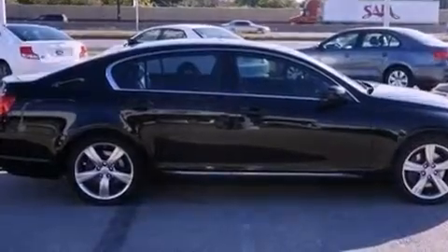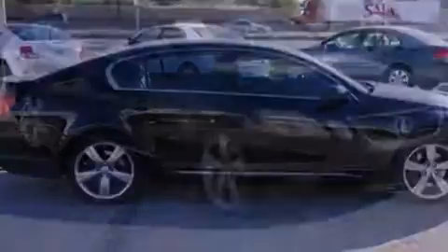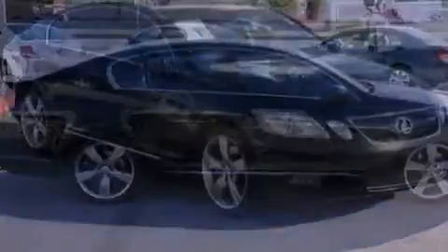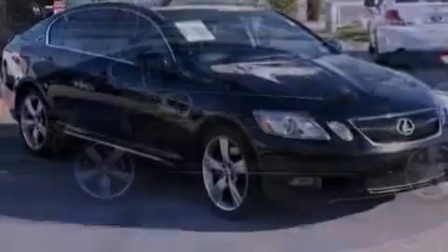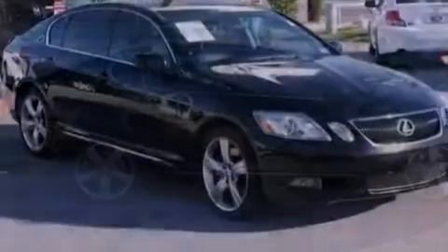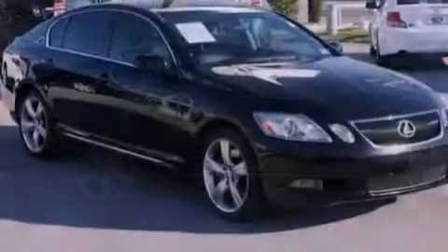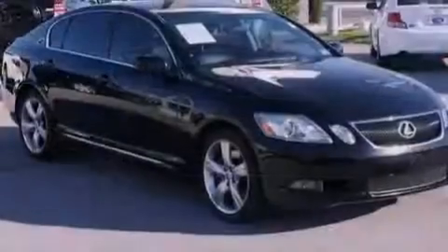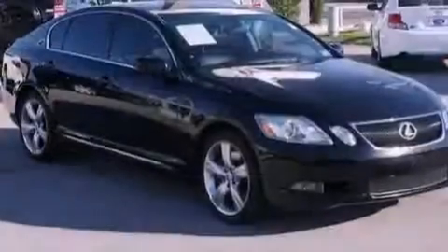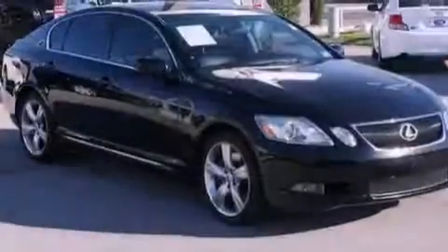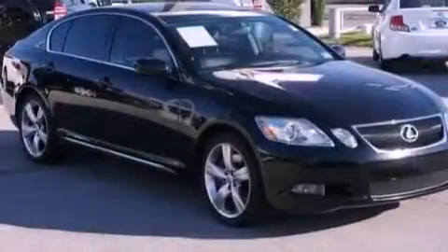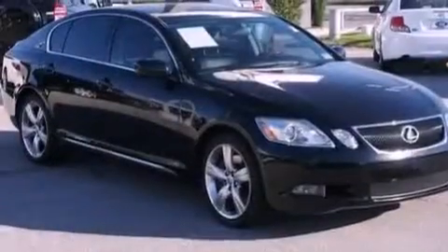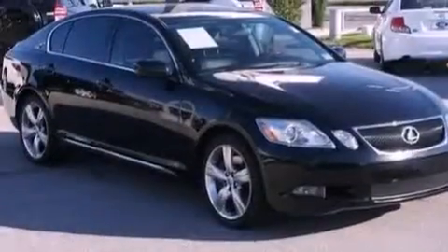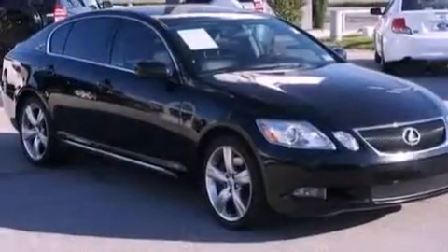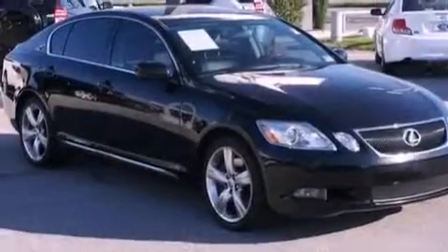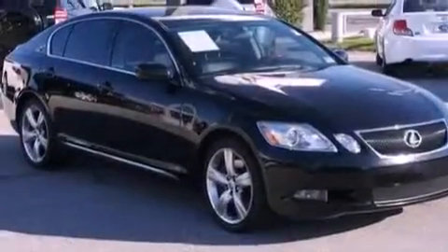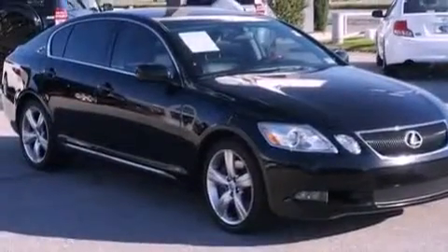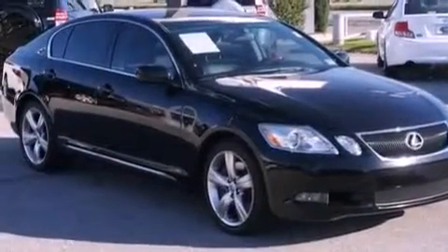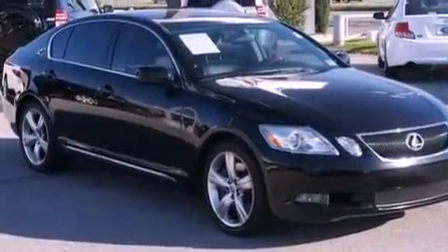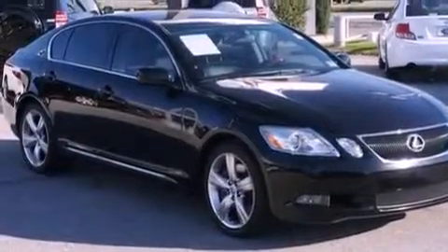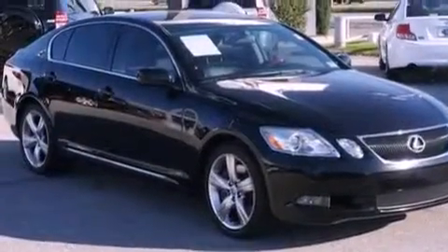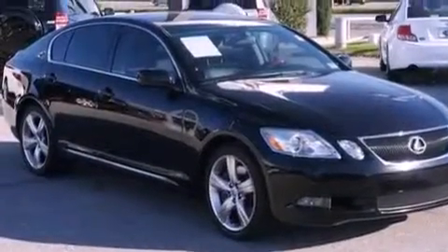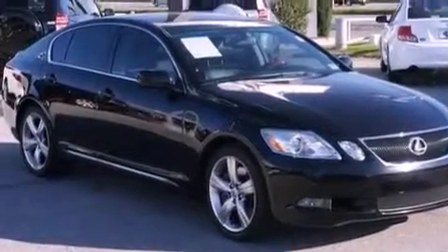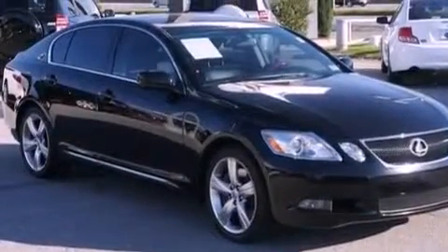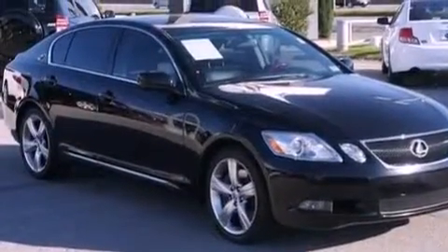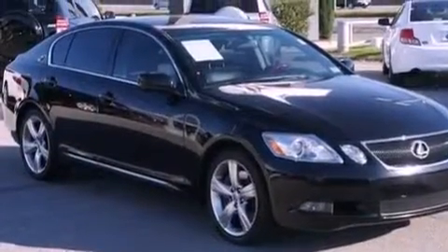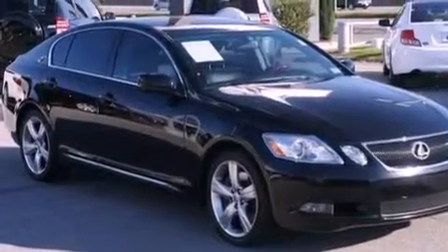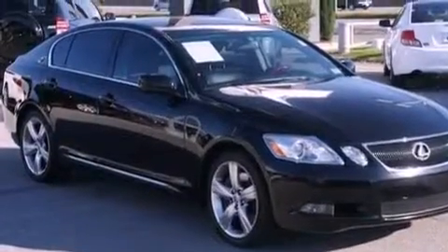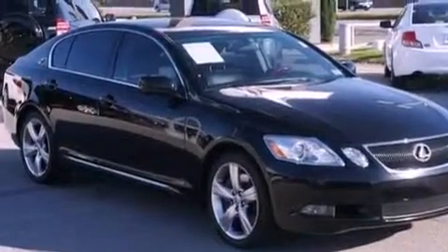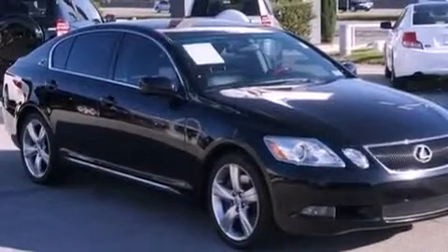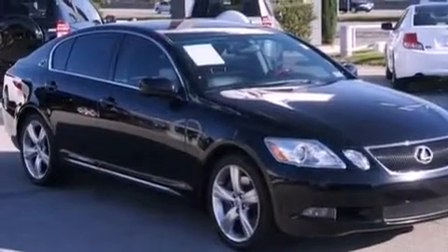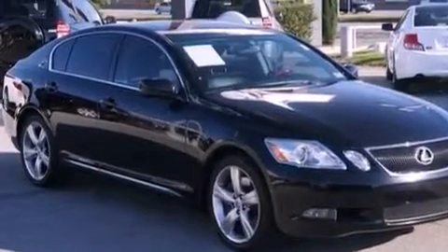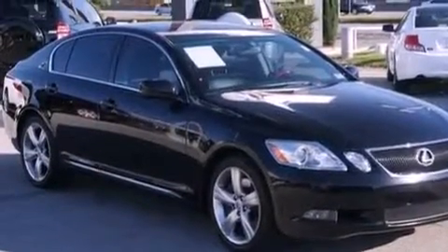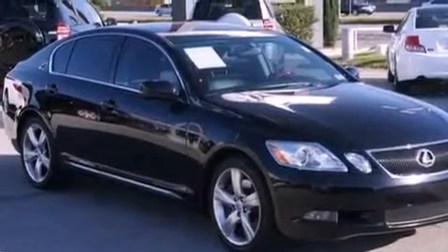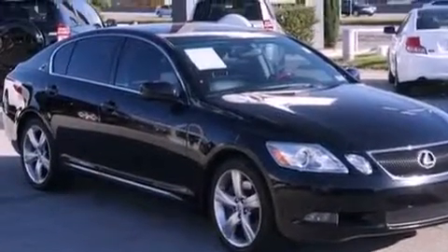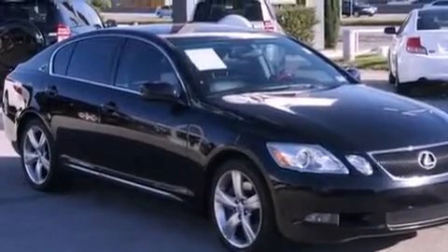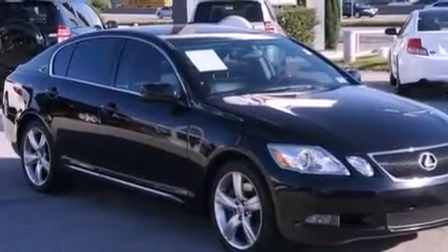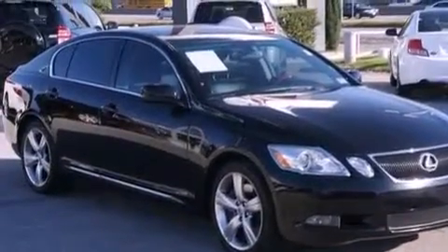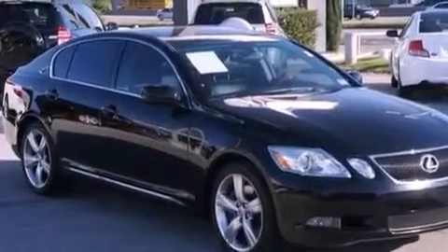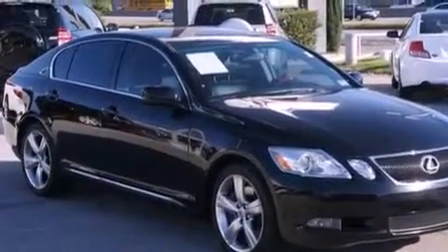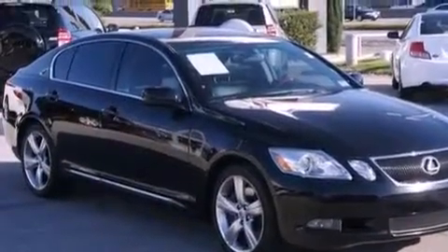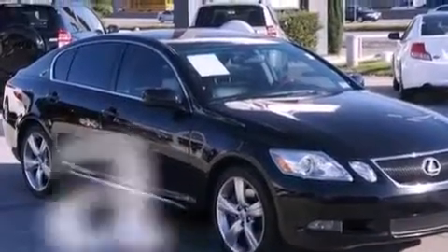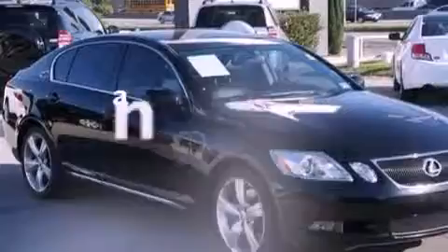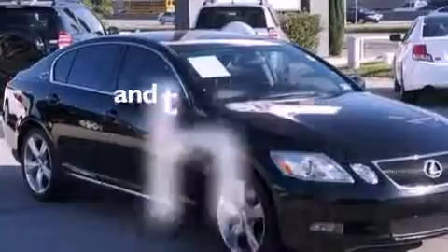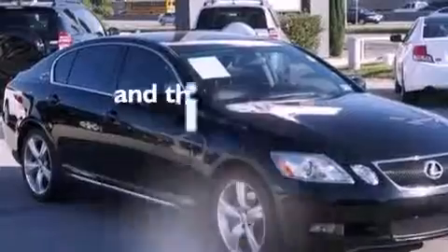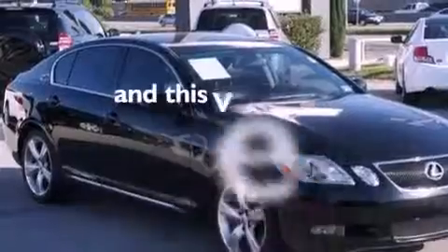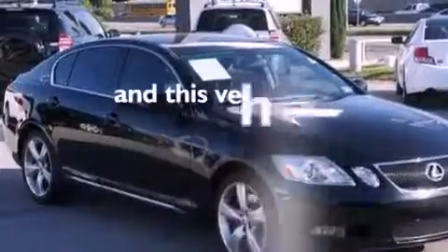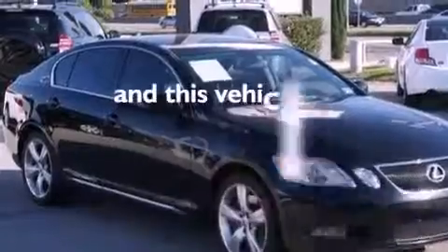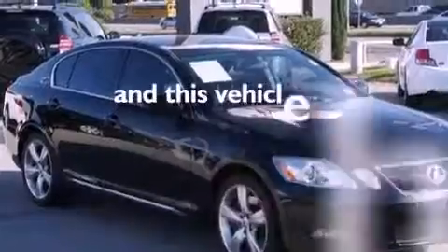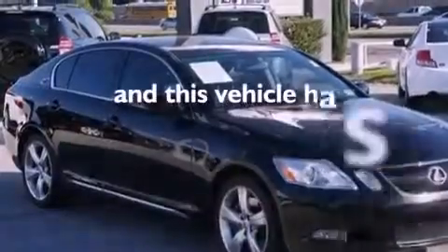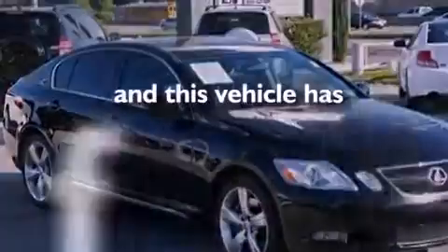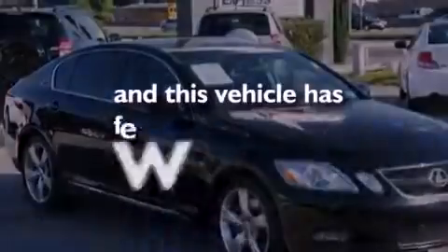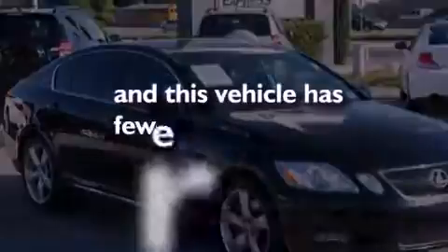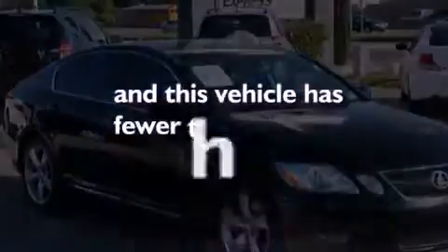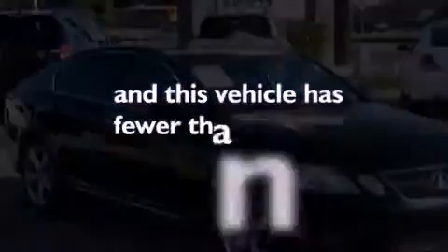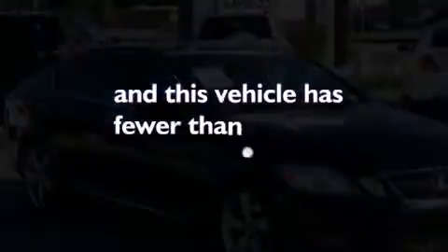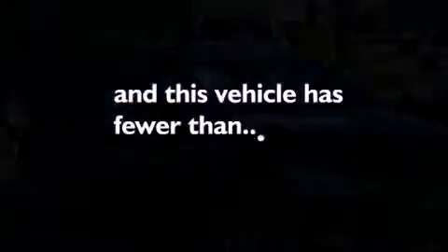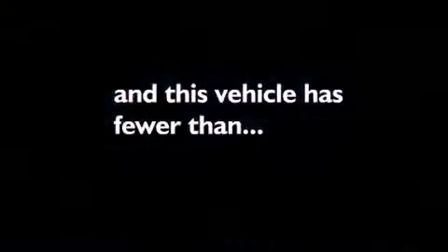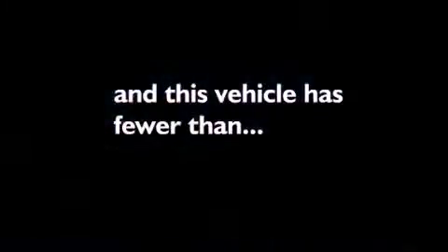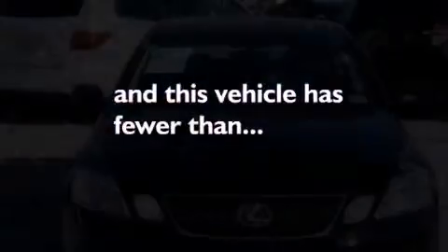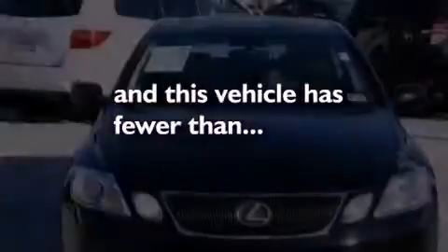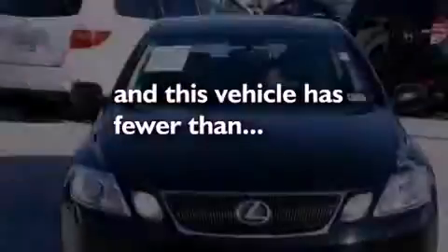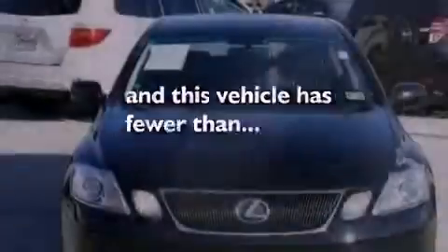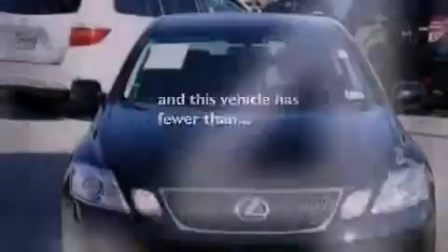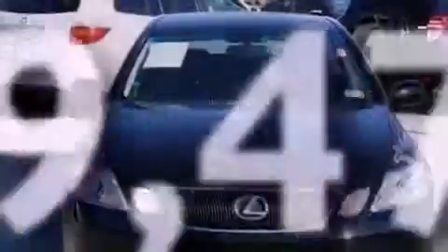Additional features include an illuminated driver's side vanity mirror, rear impact crumple zones, steering wheel memory settings, and this vehicle has fewer than 60,000 miles on the odometer.